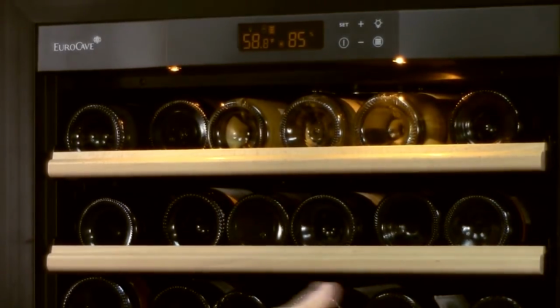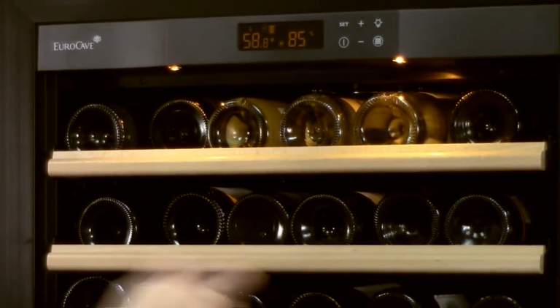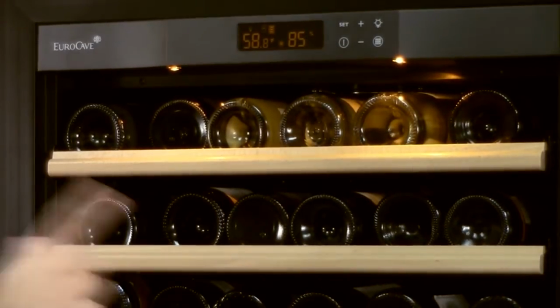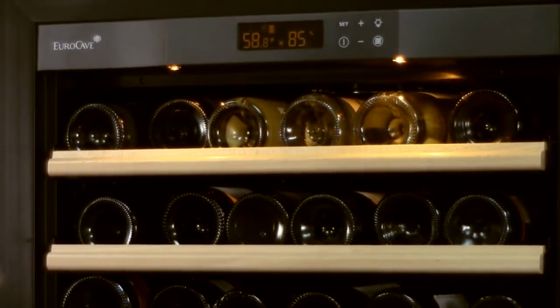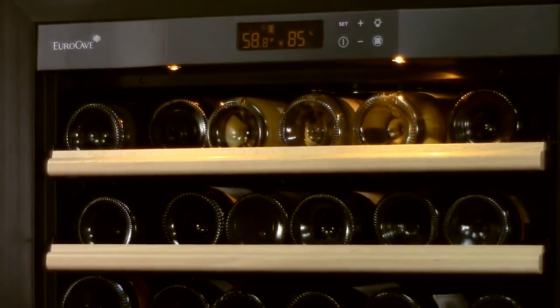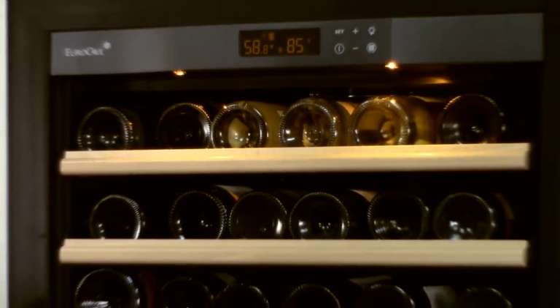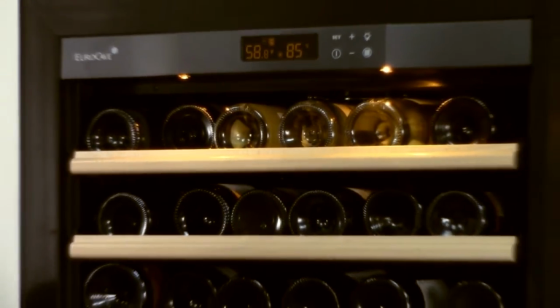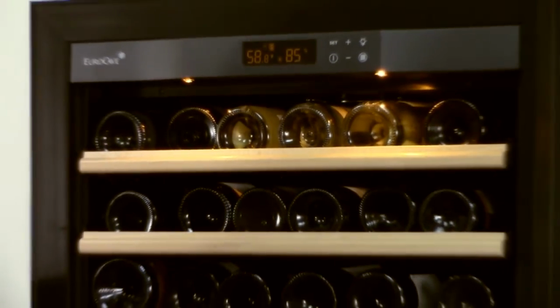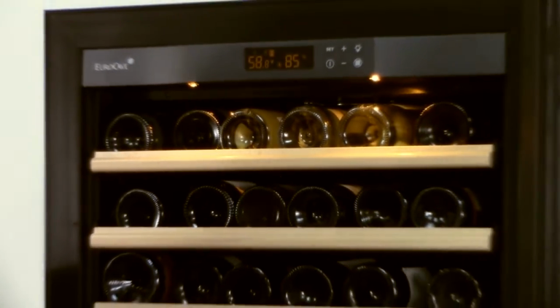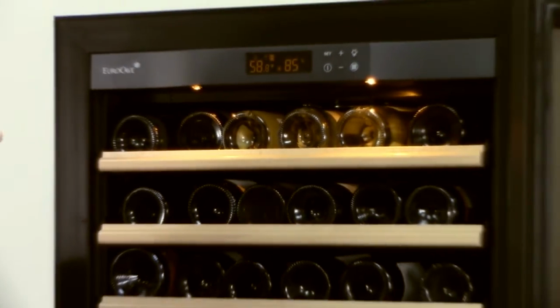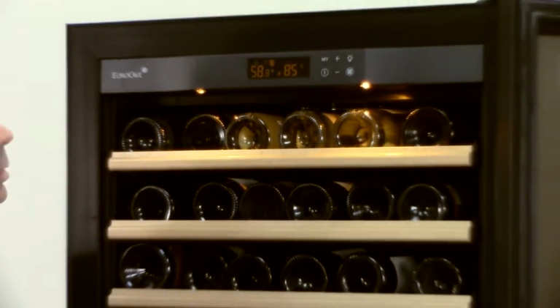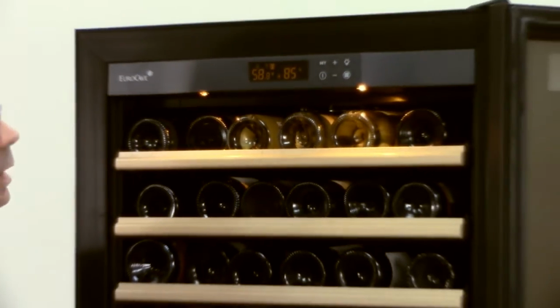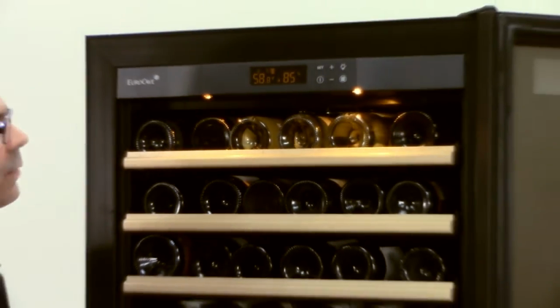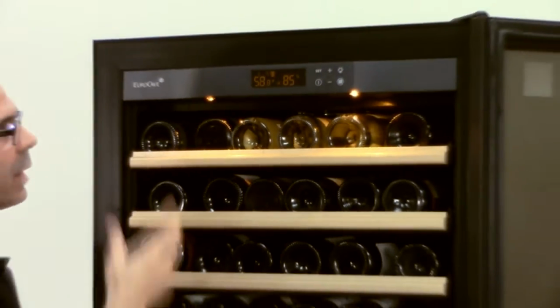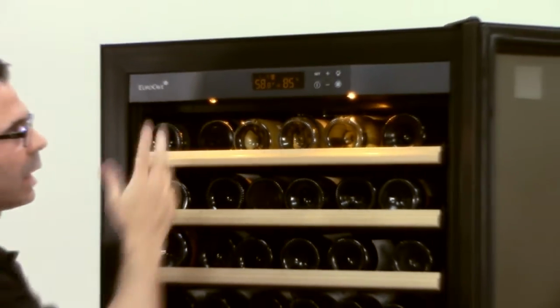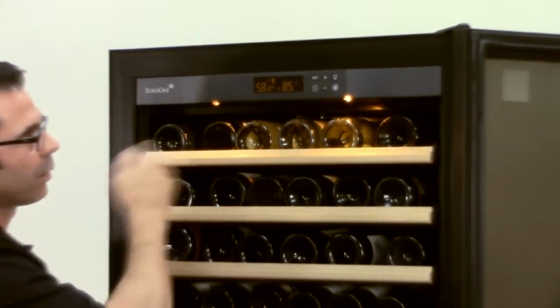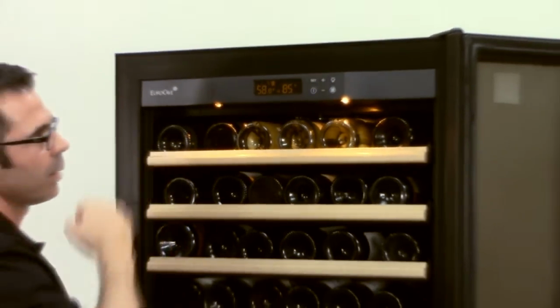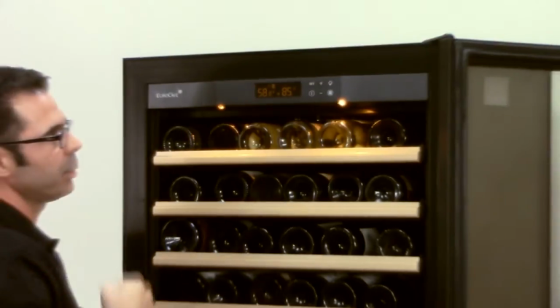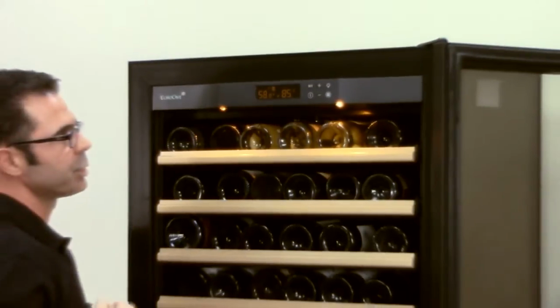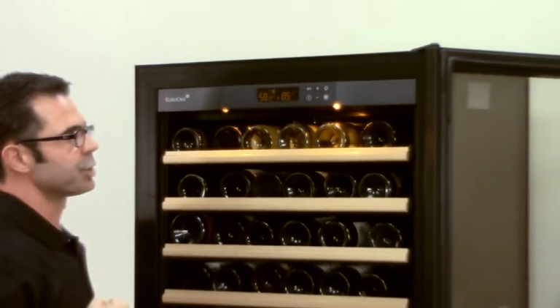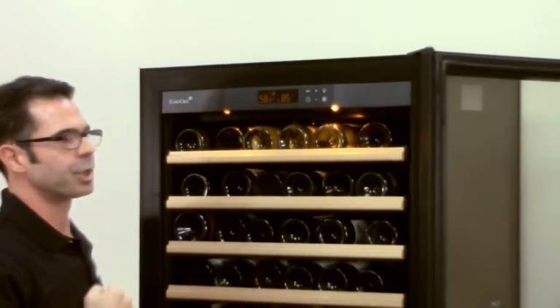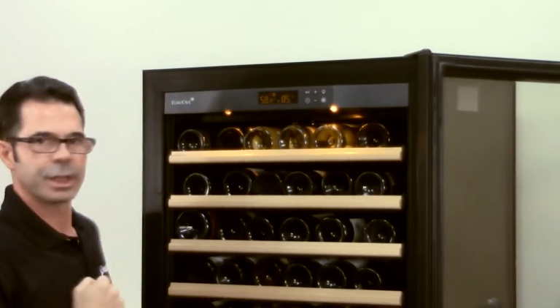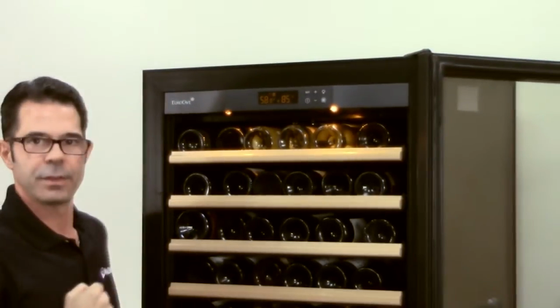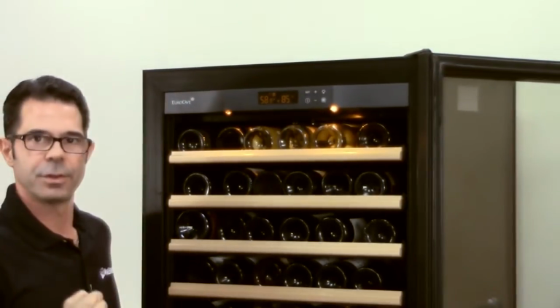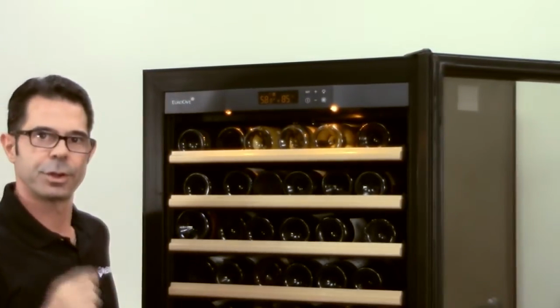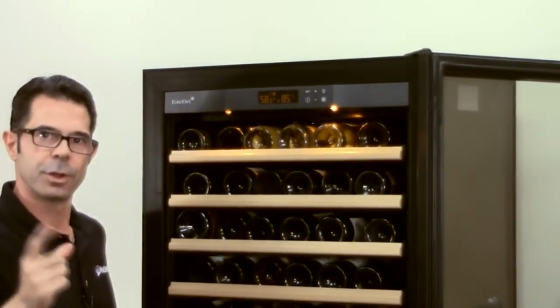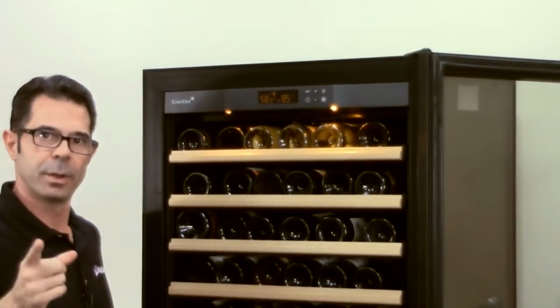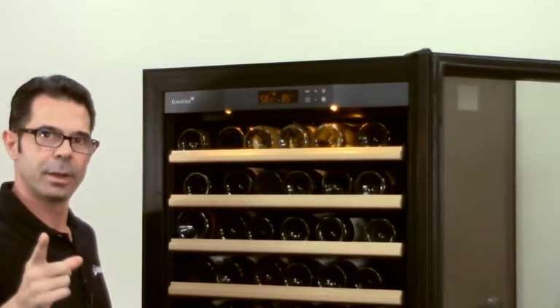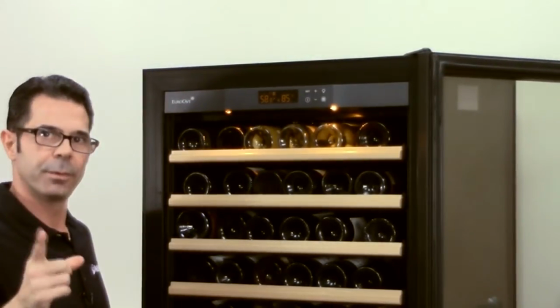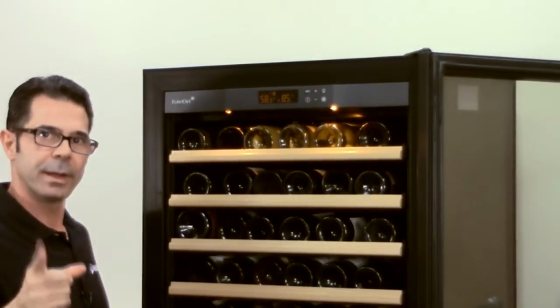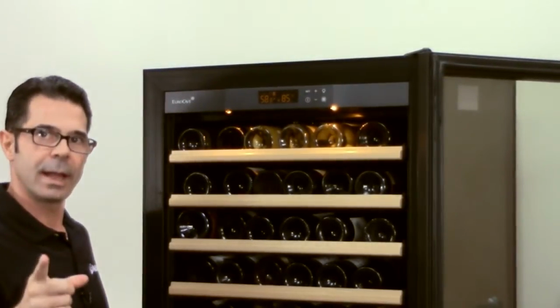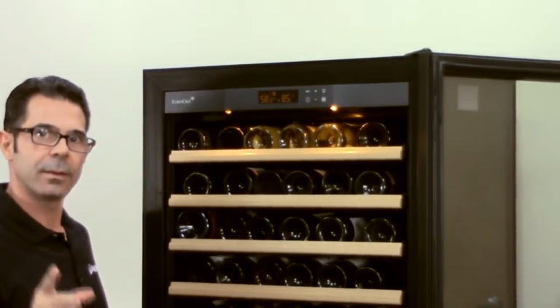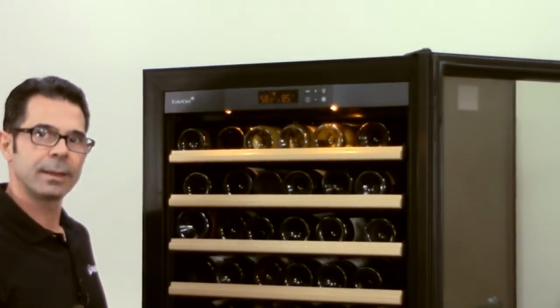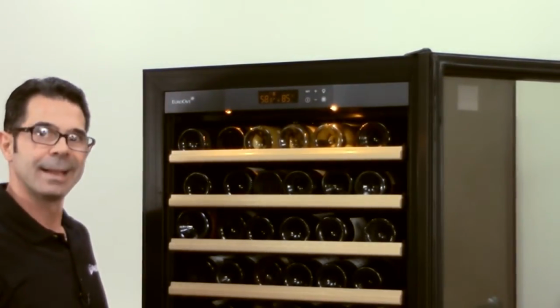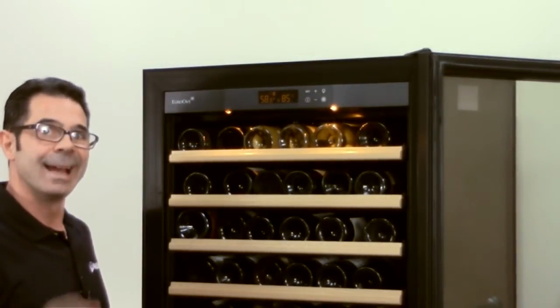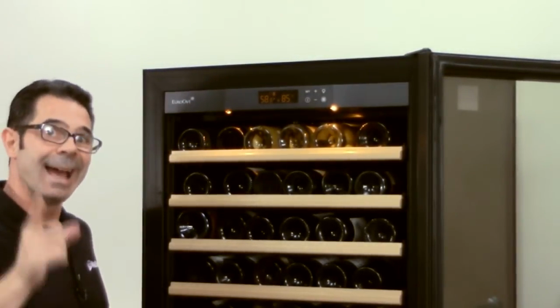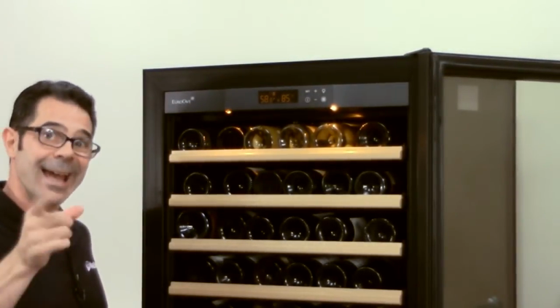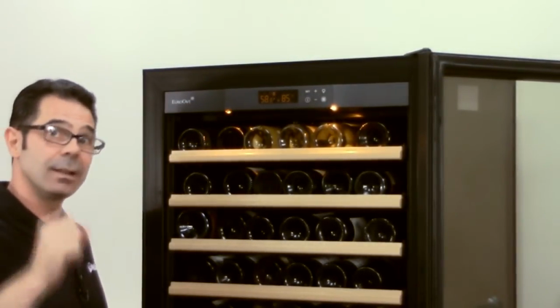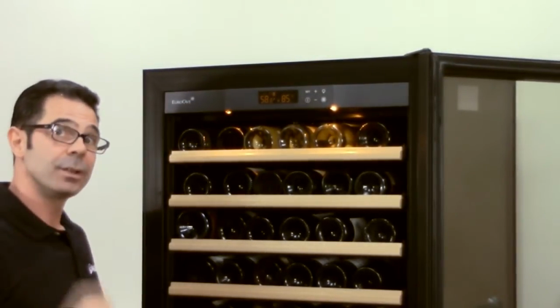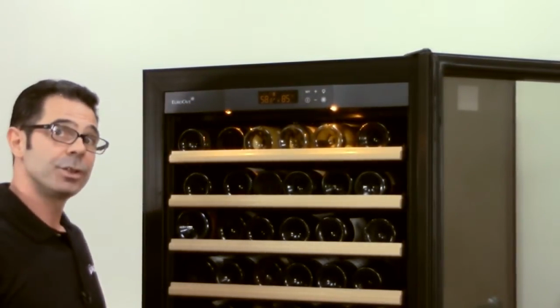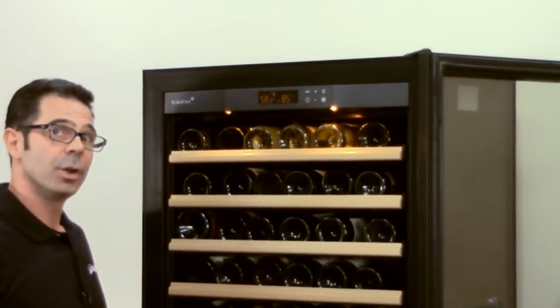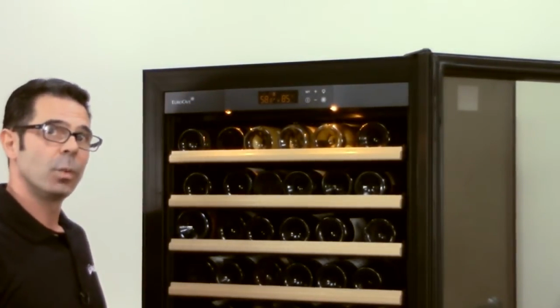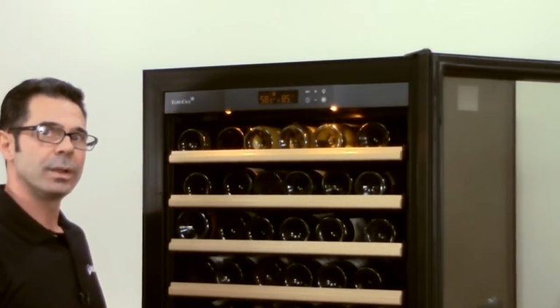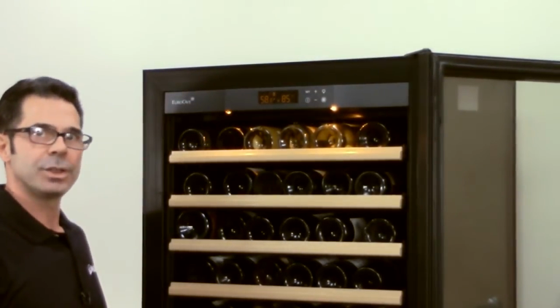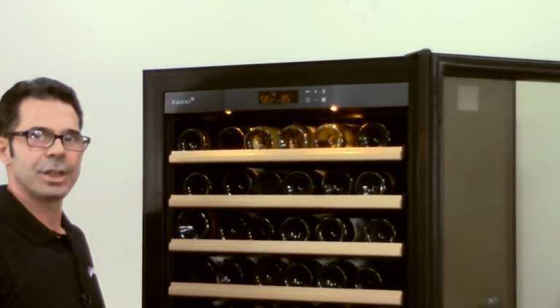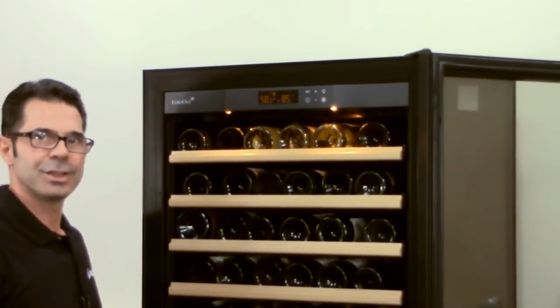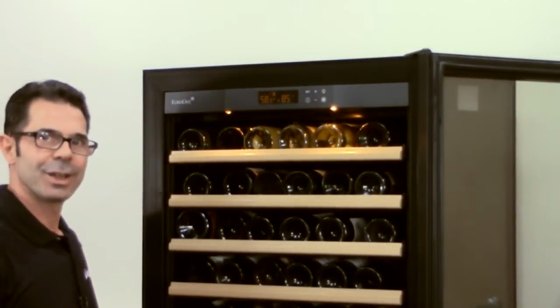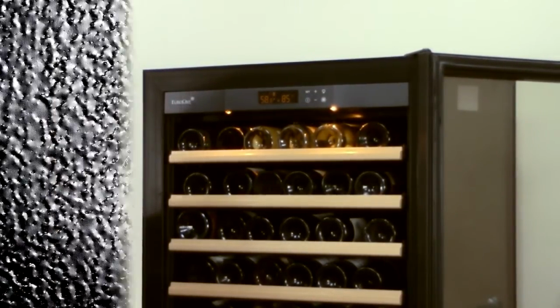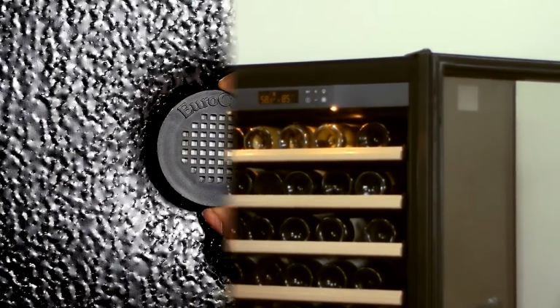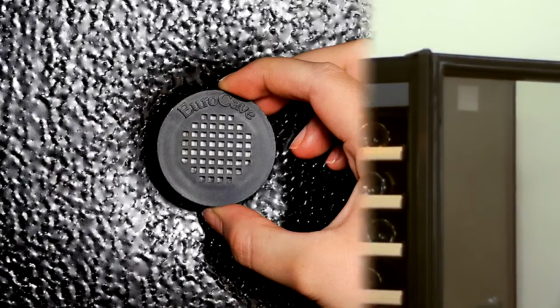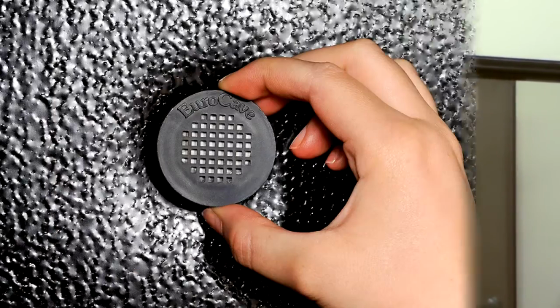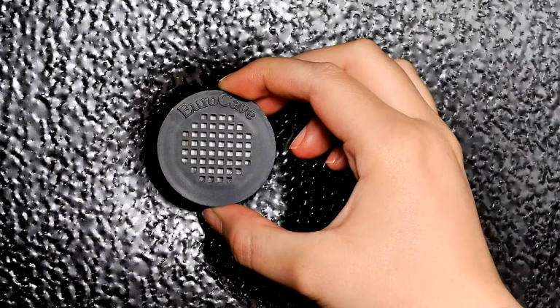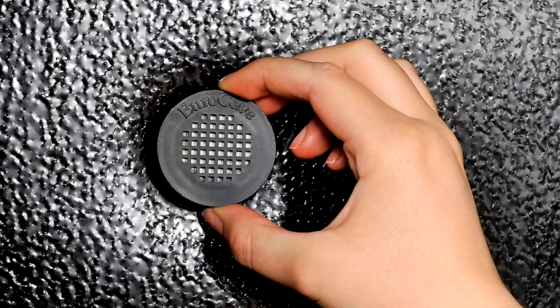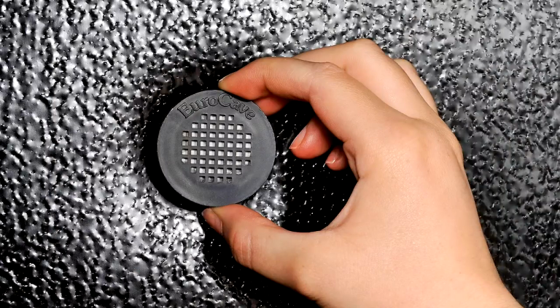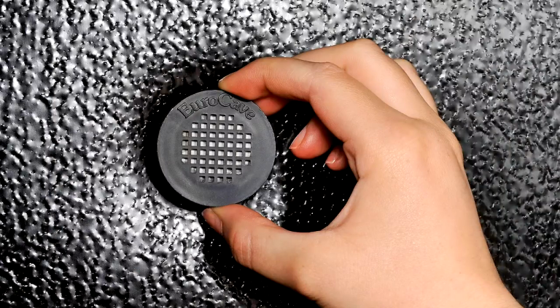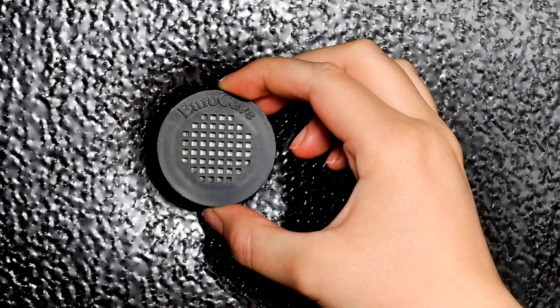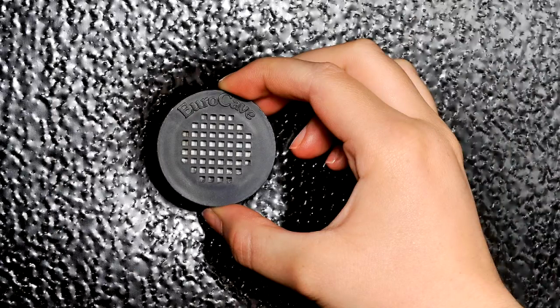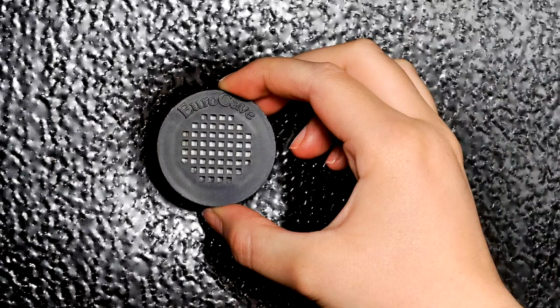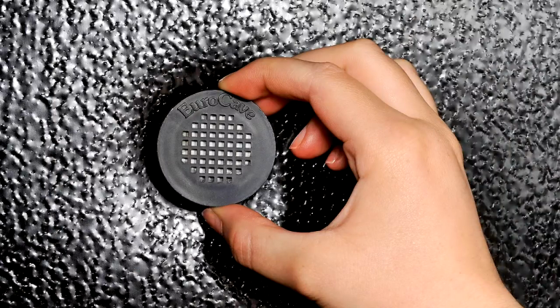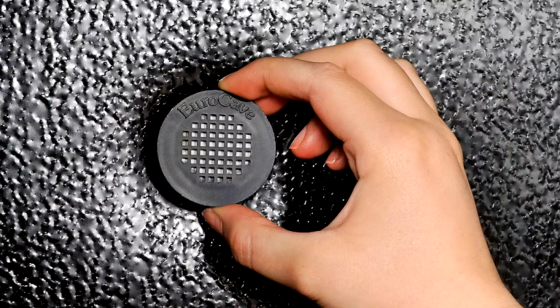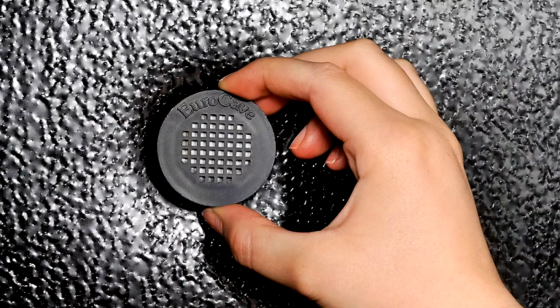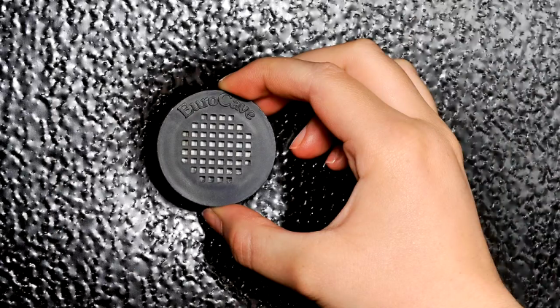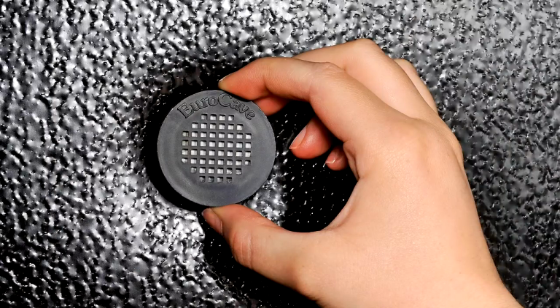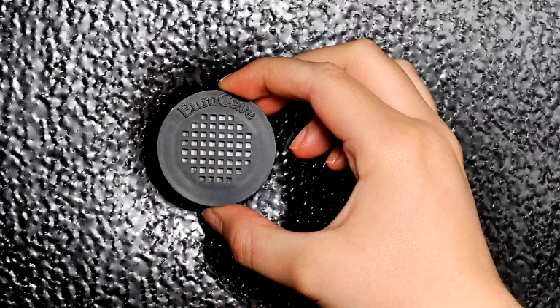It also has the hygrometer, which is going to give you a humidity readout and let you know when to change that charcoal filter, usually about a year or so.